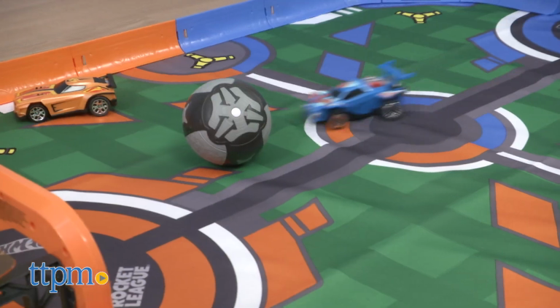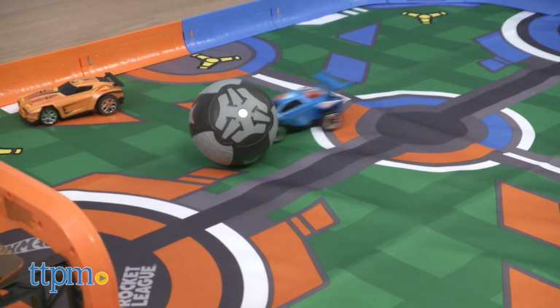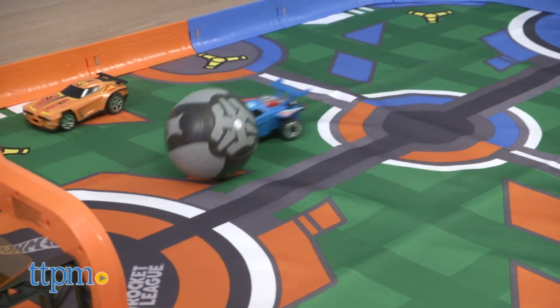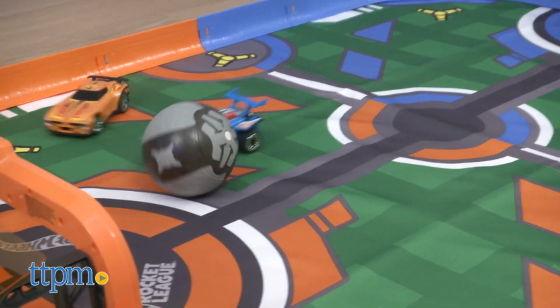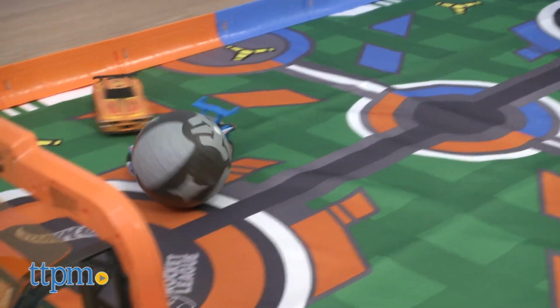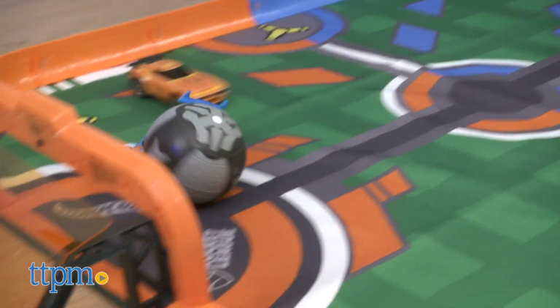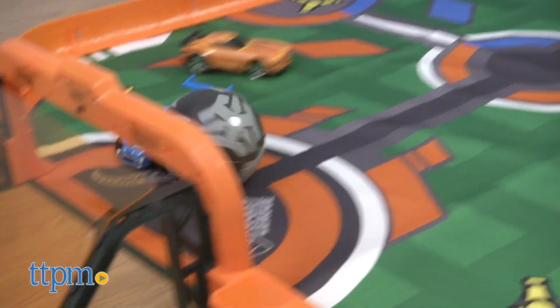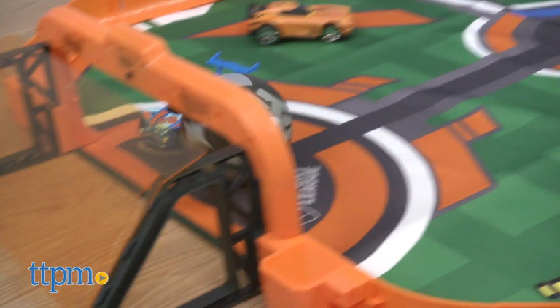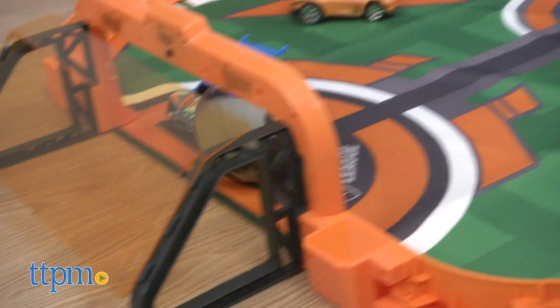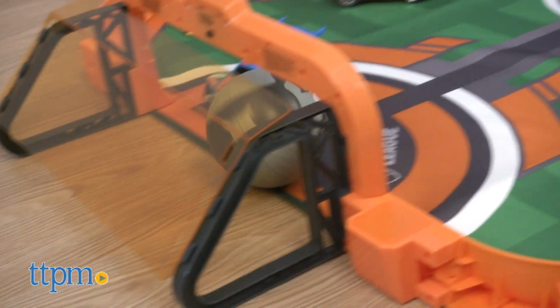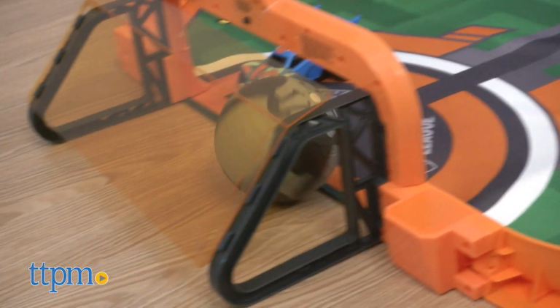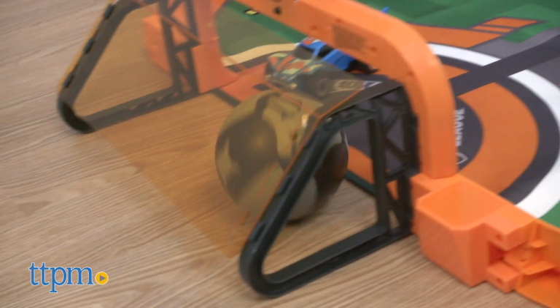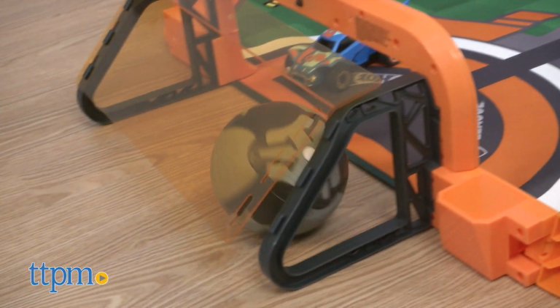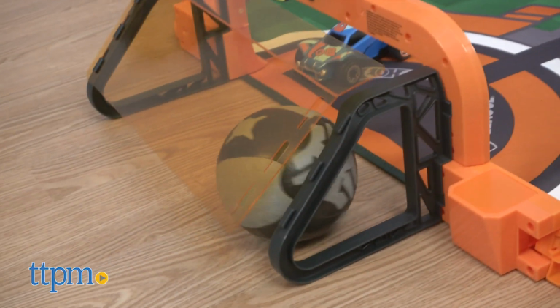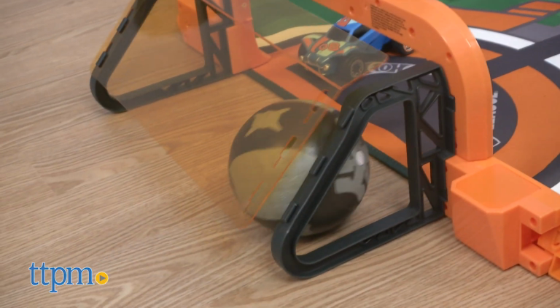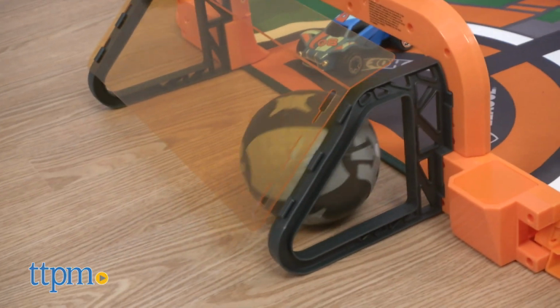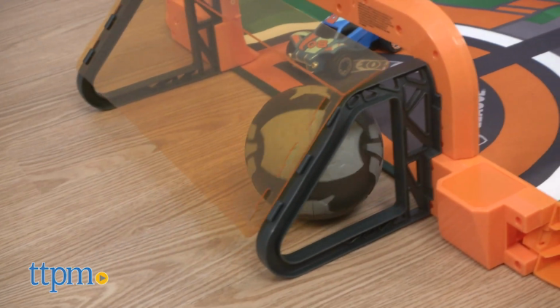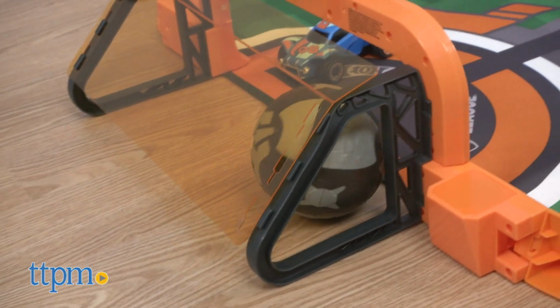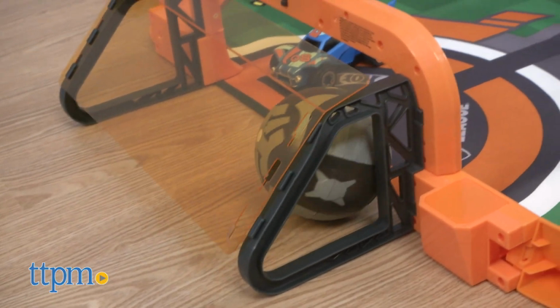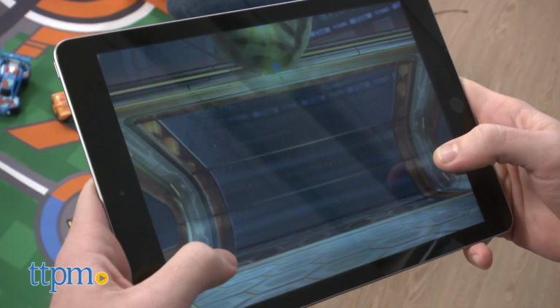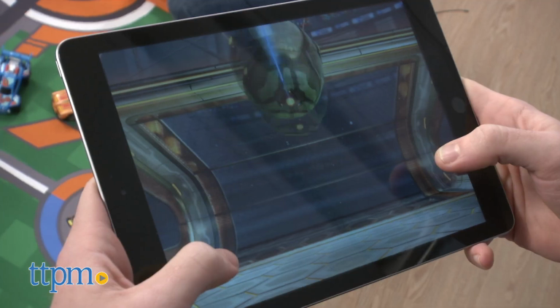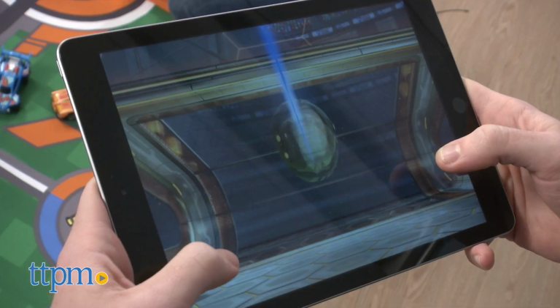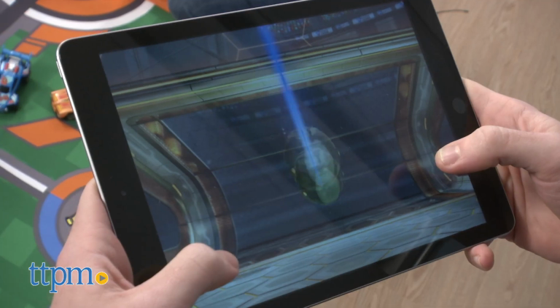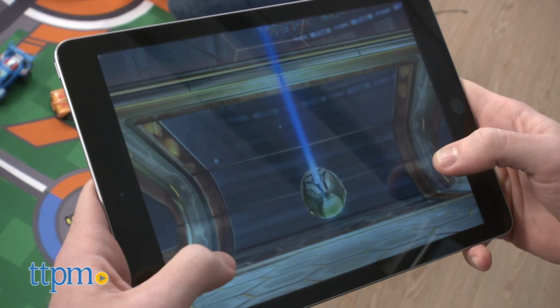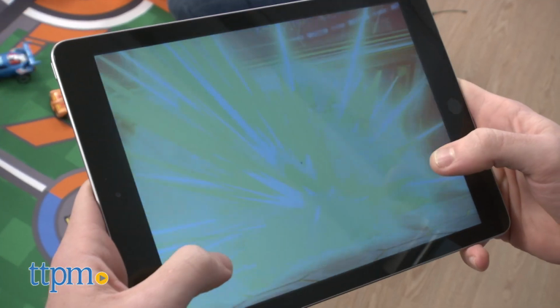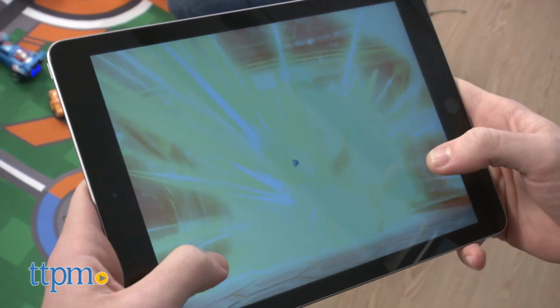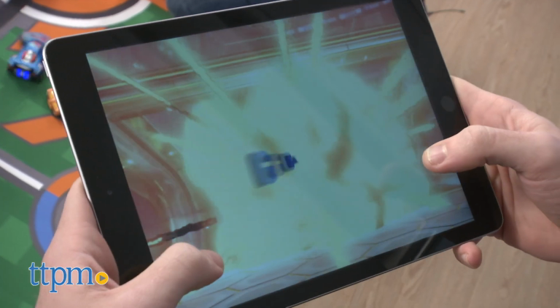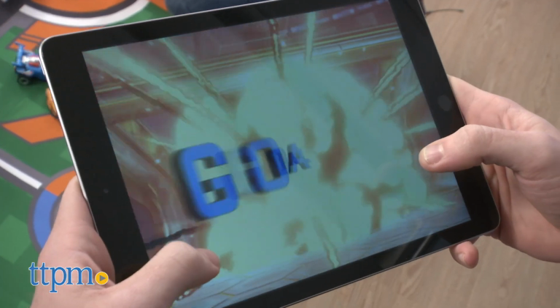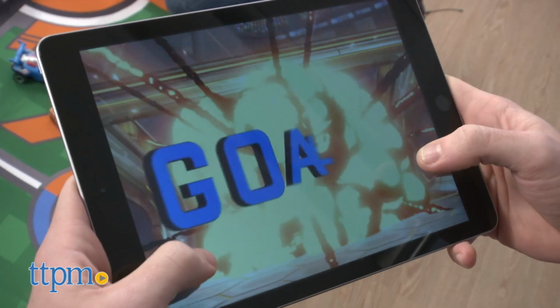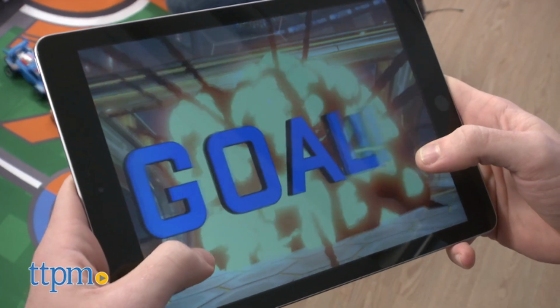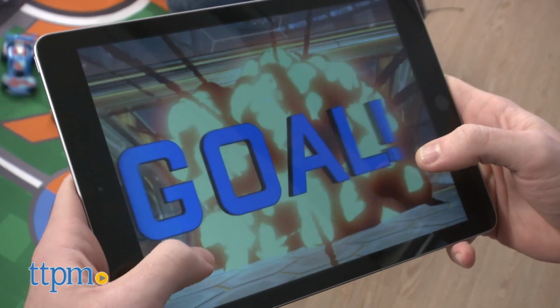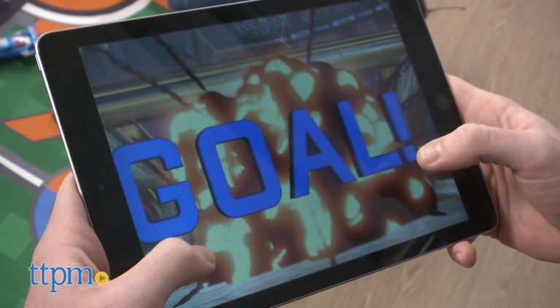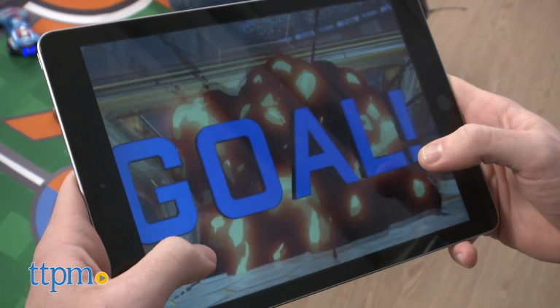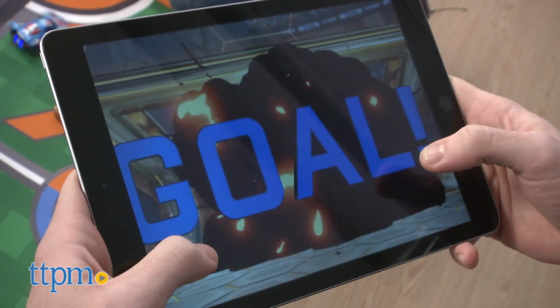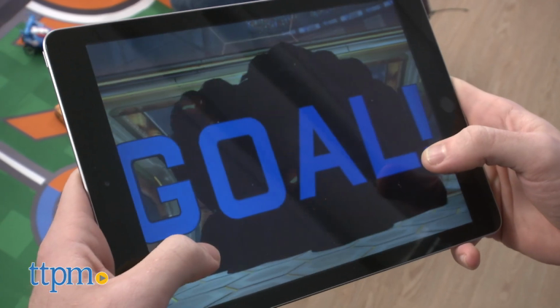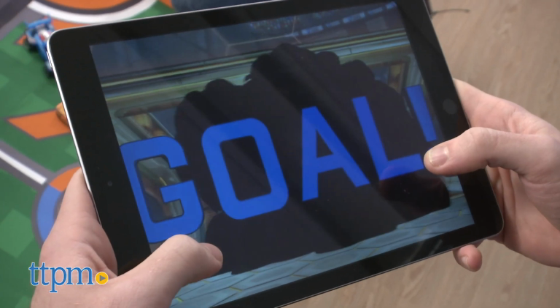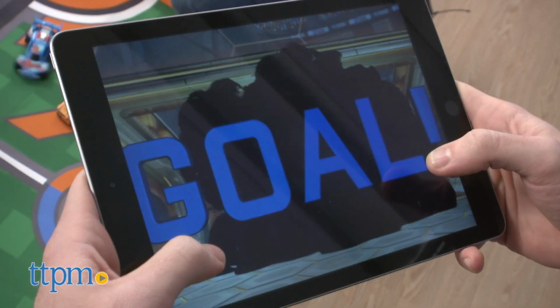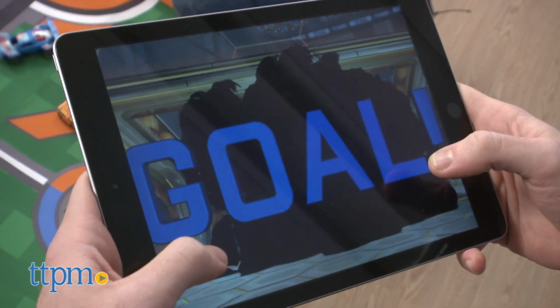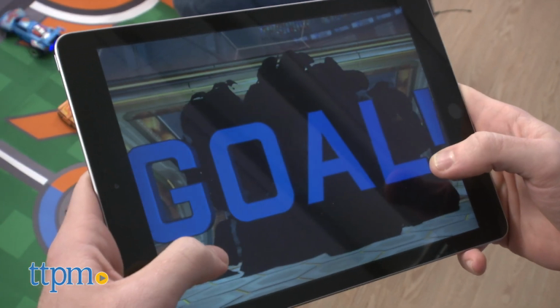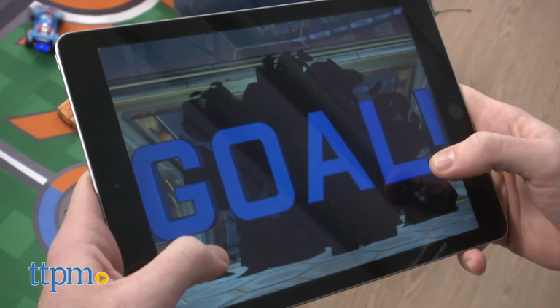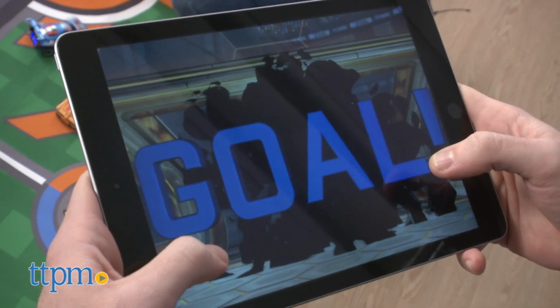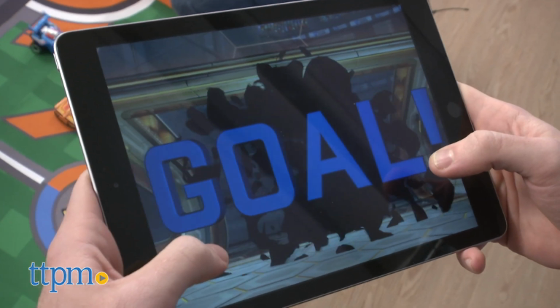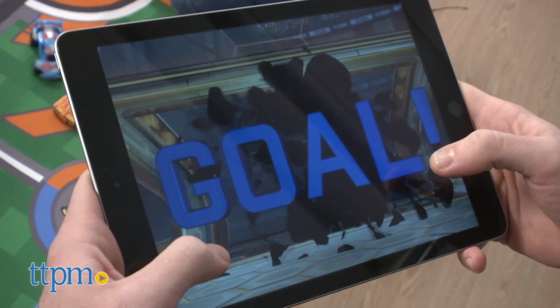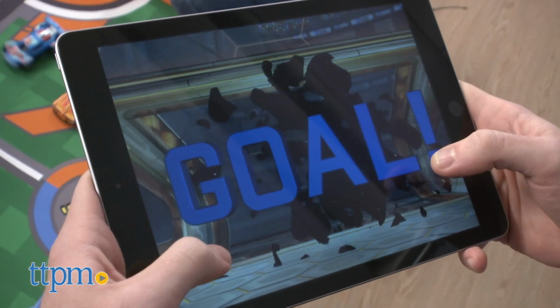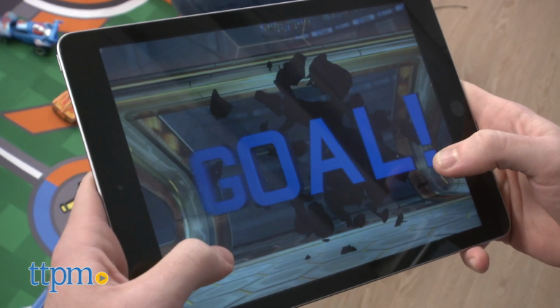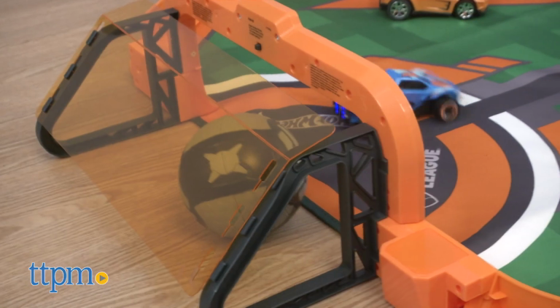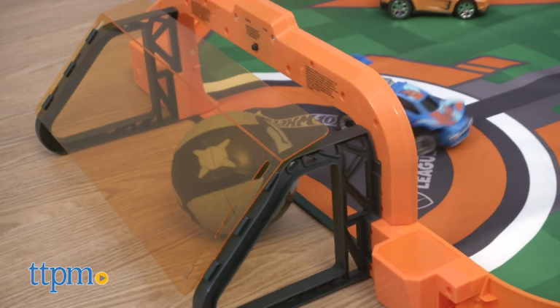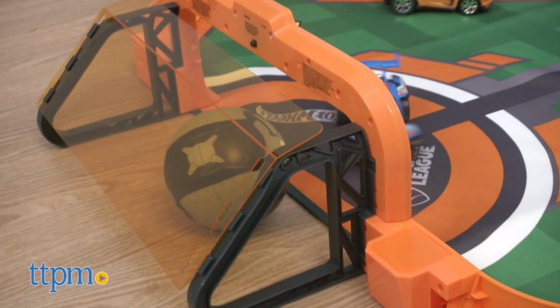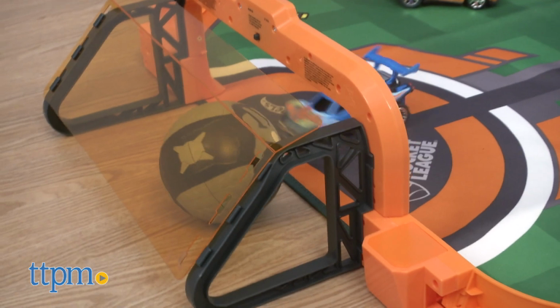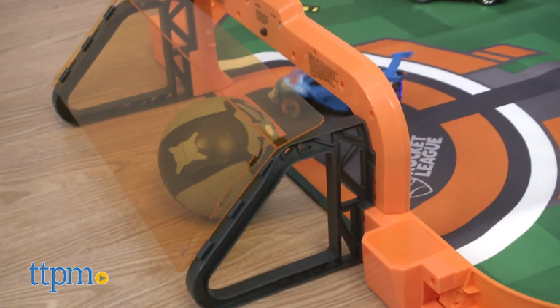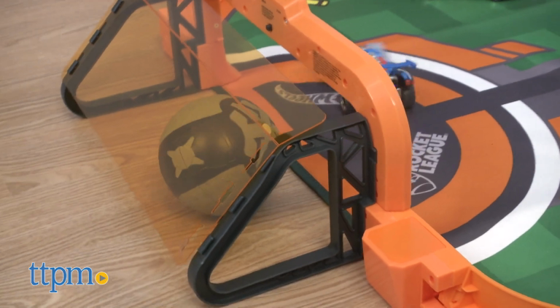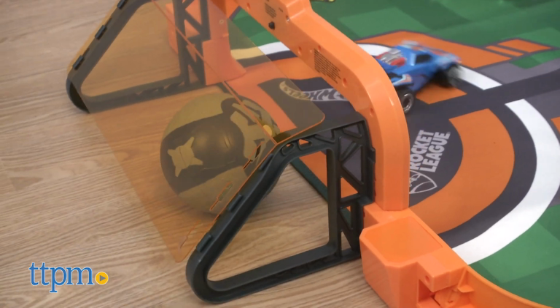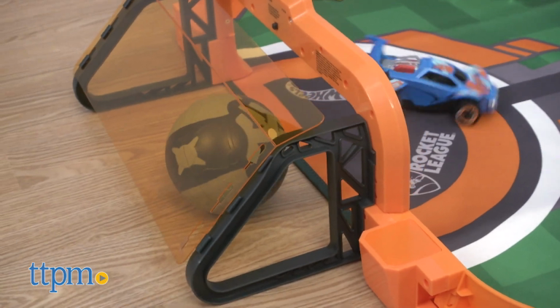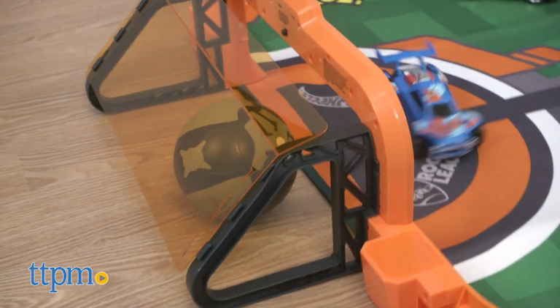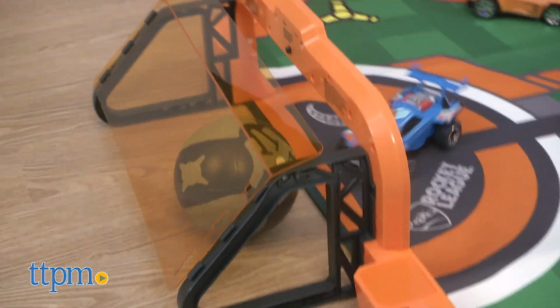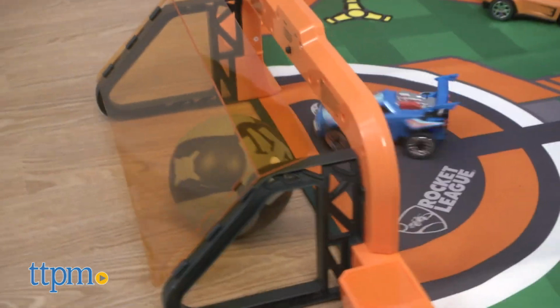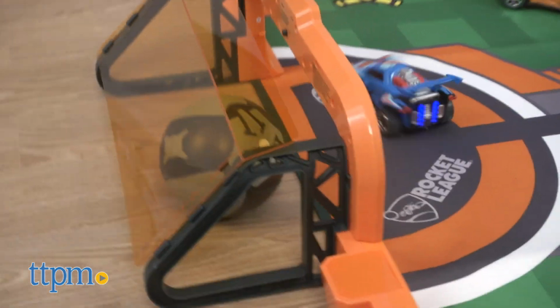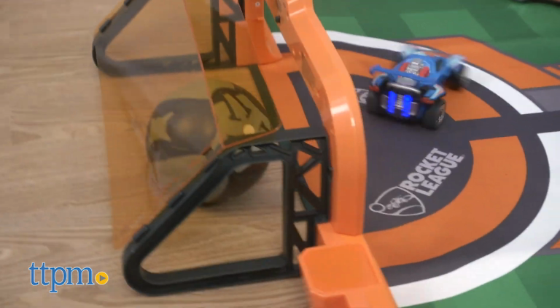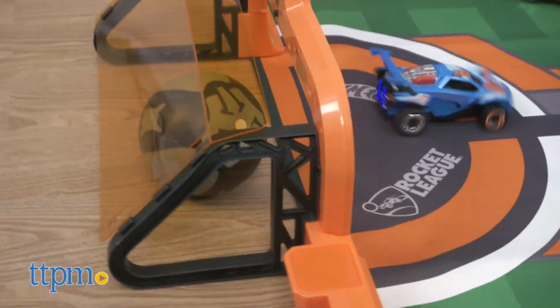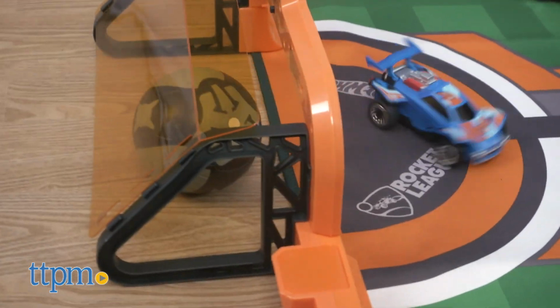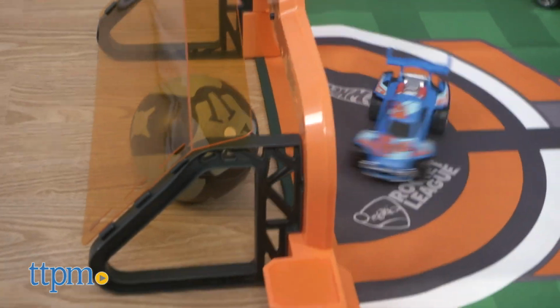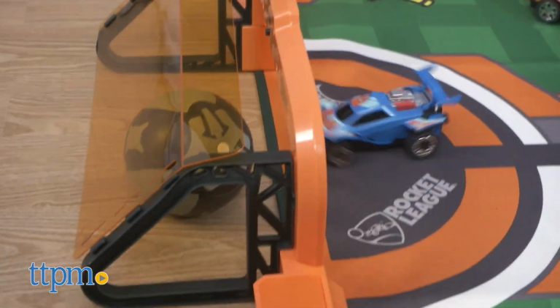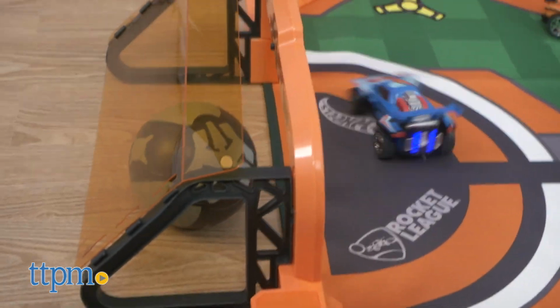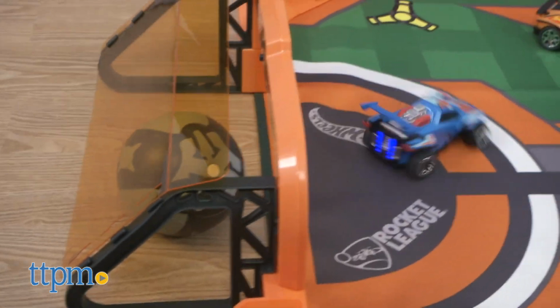When you do score, your device will vibrate, play music, and show a goal graphic. Your car will do a victory spin.